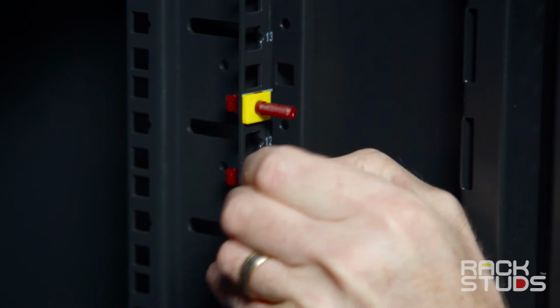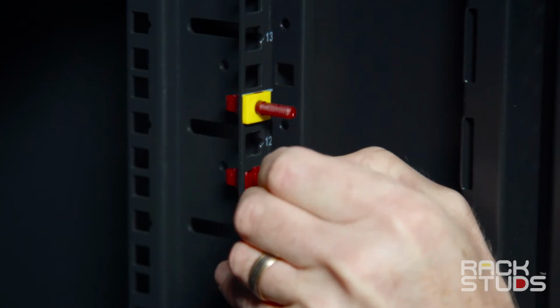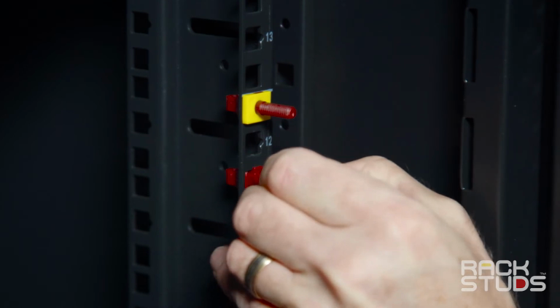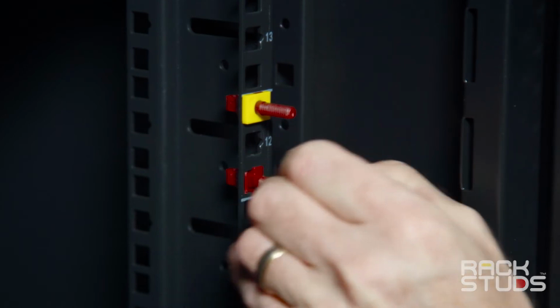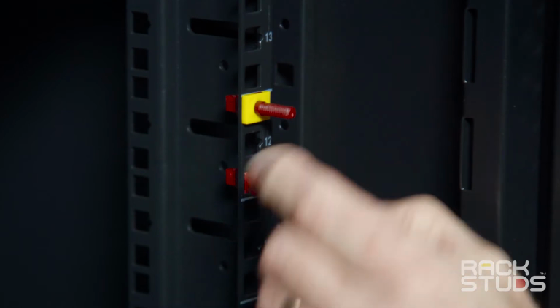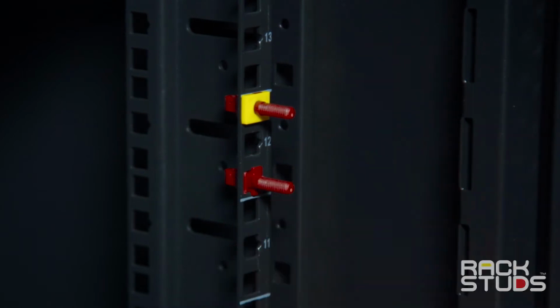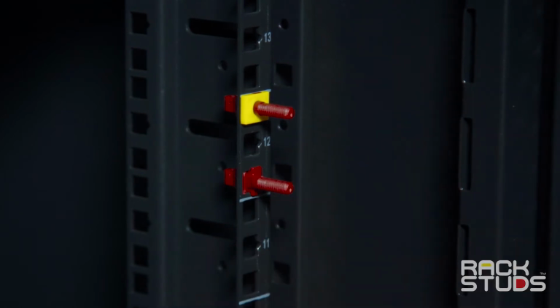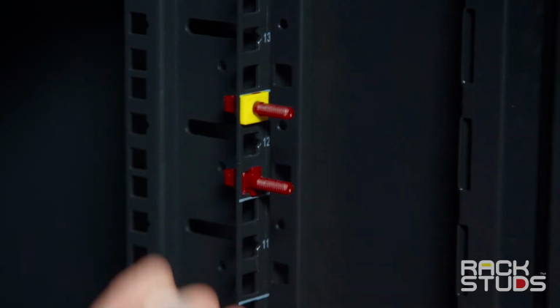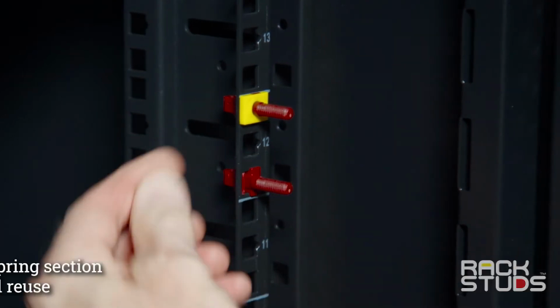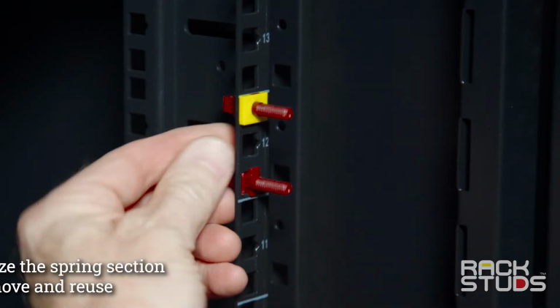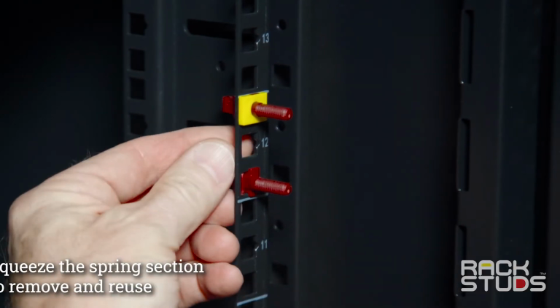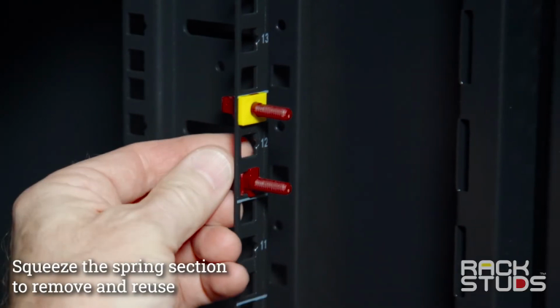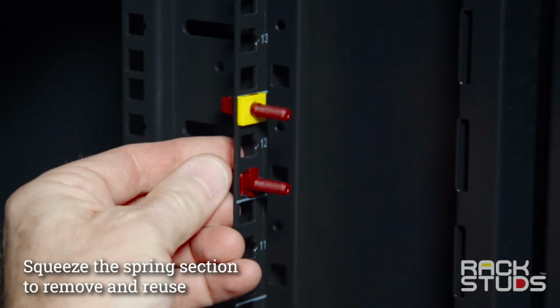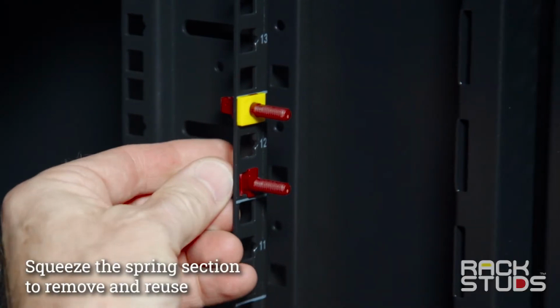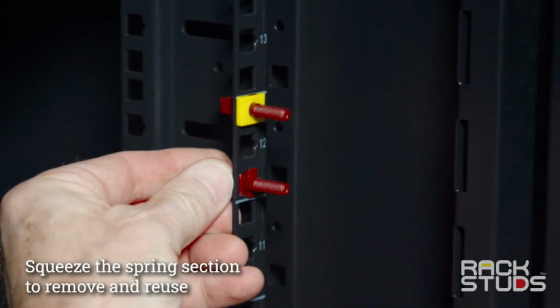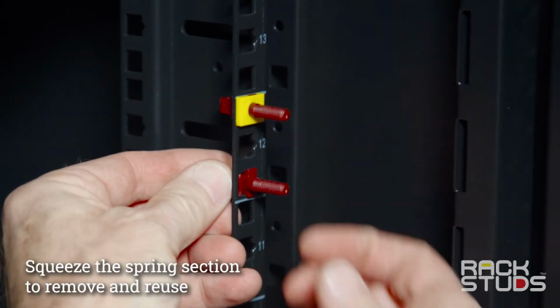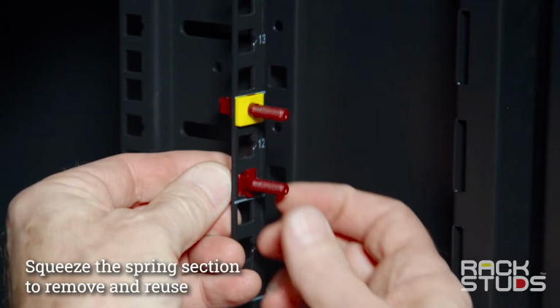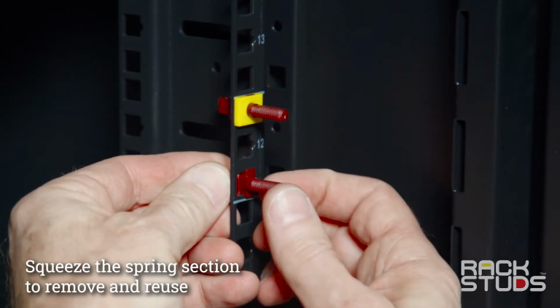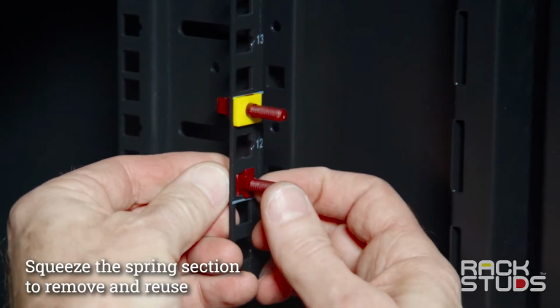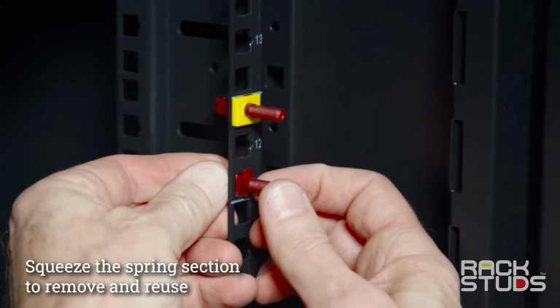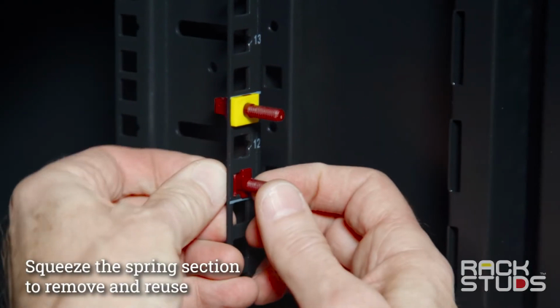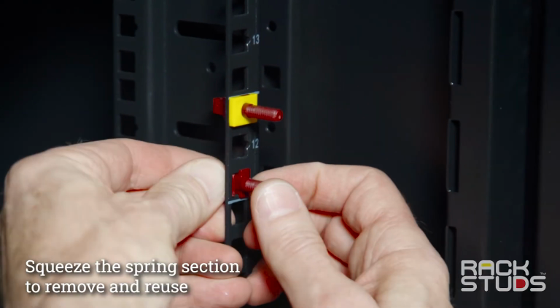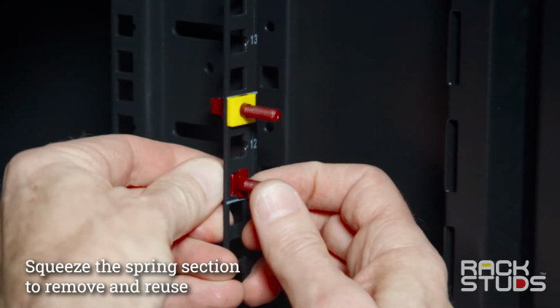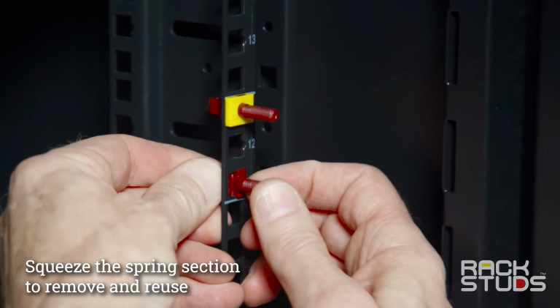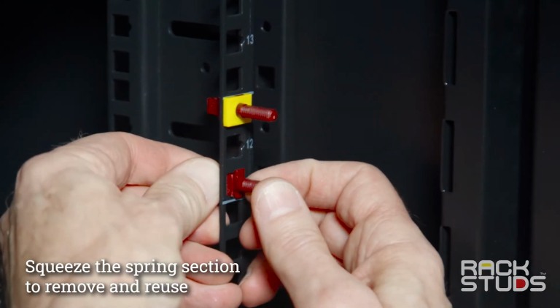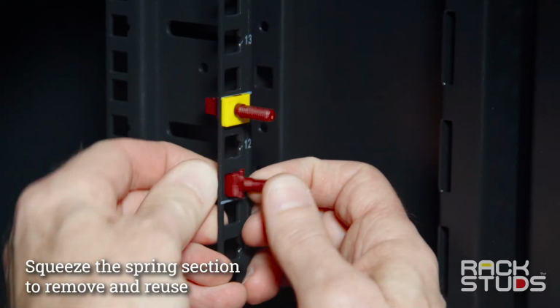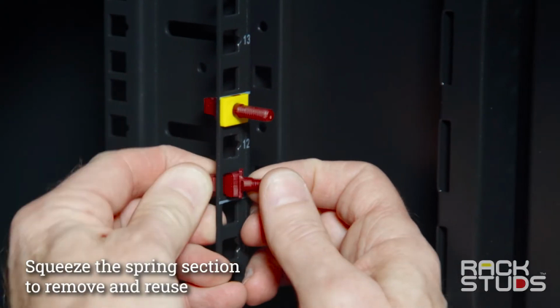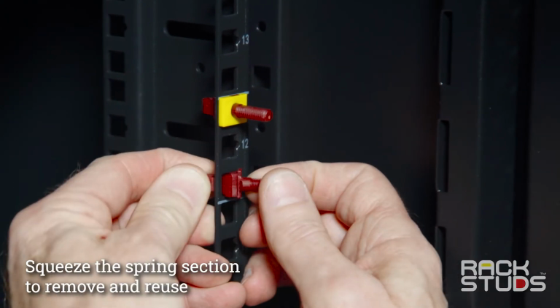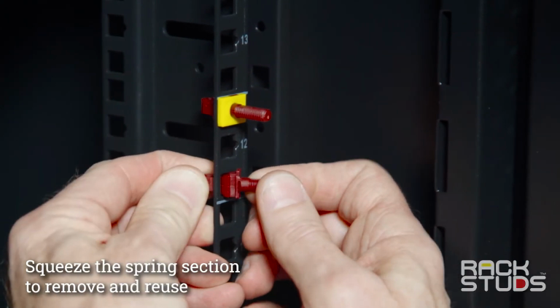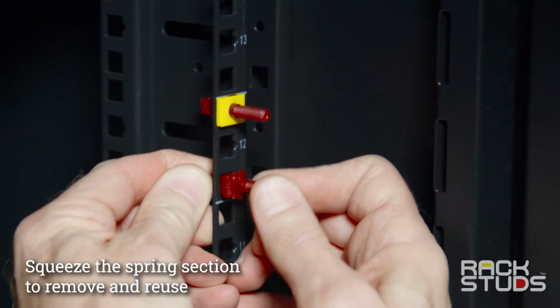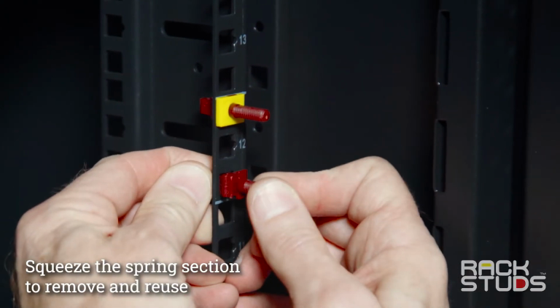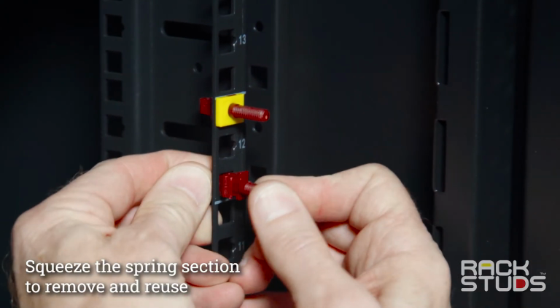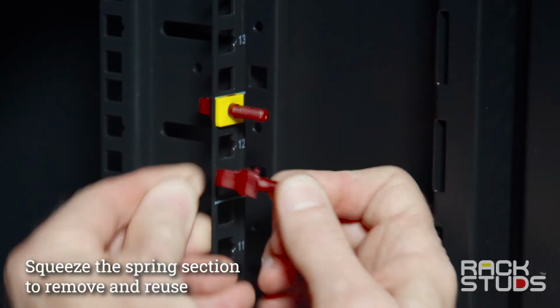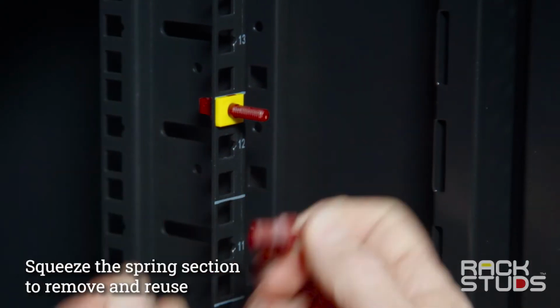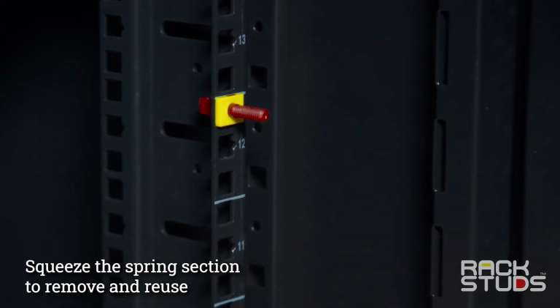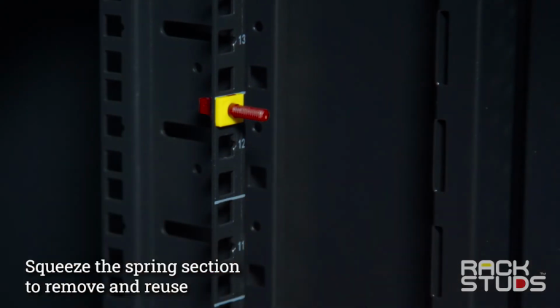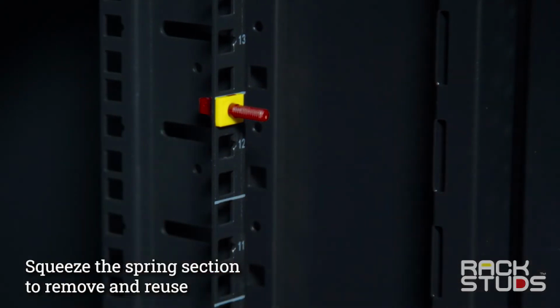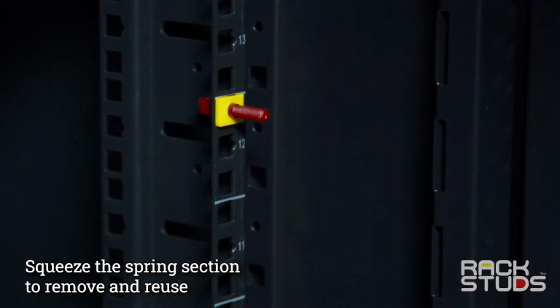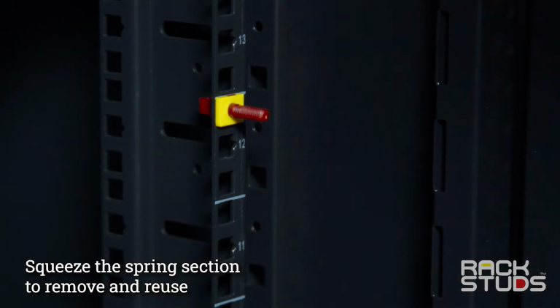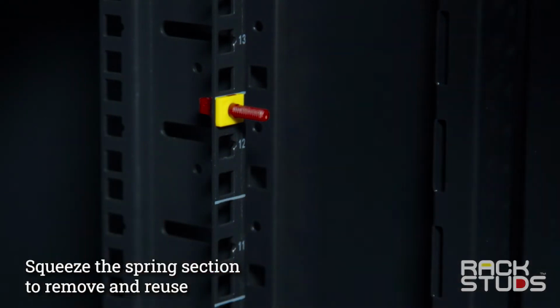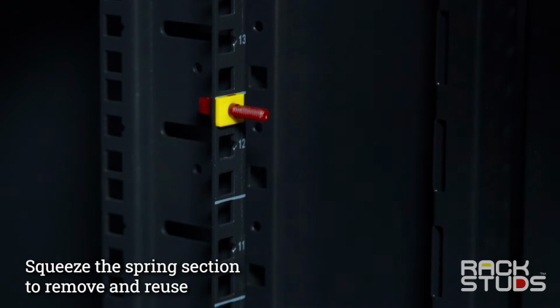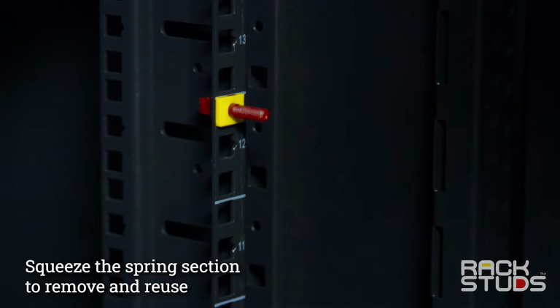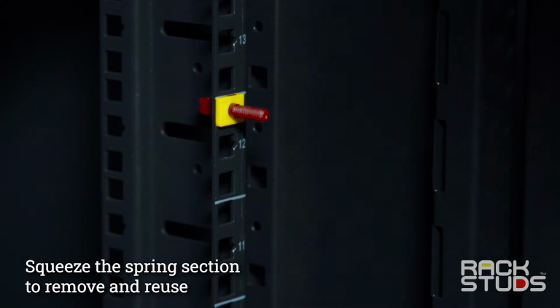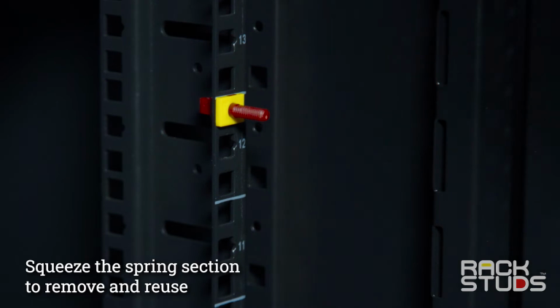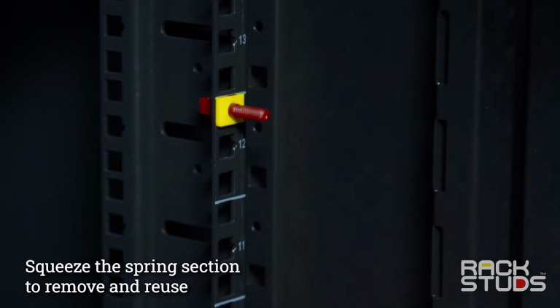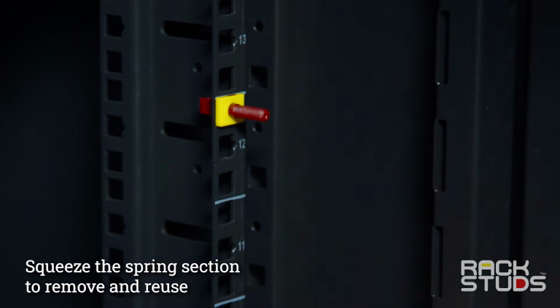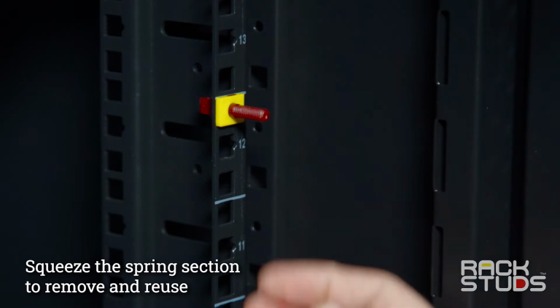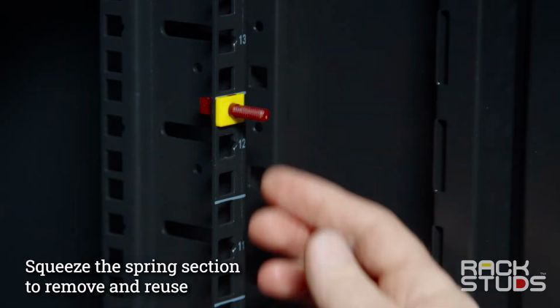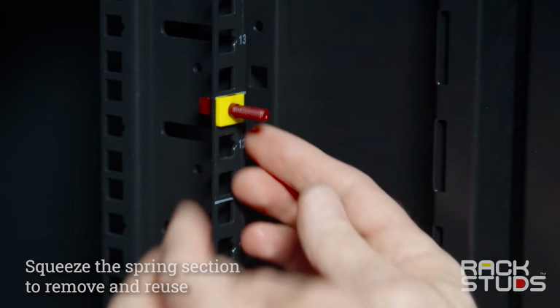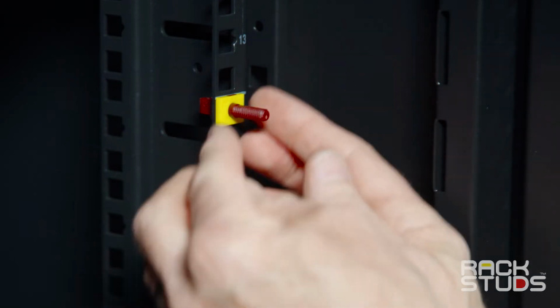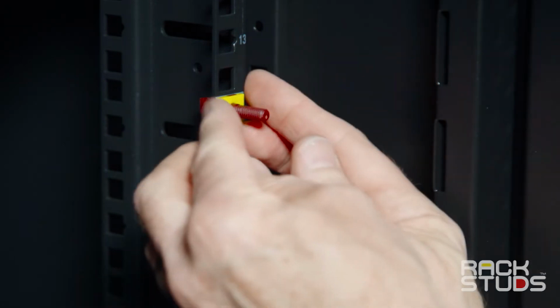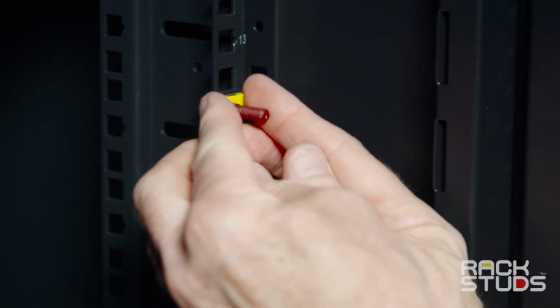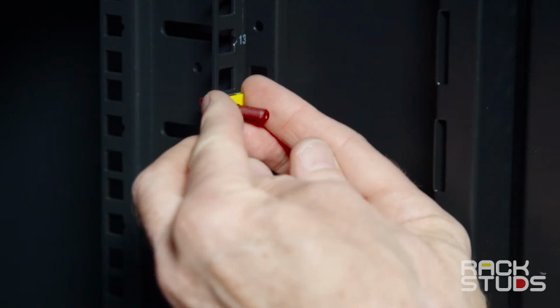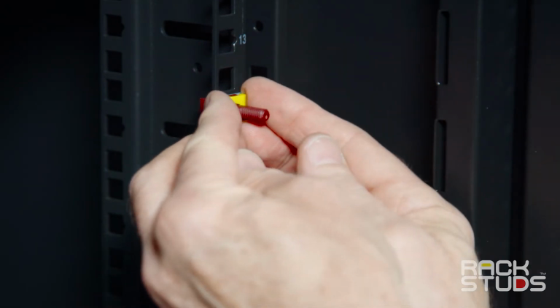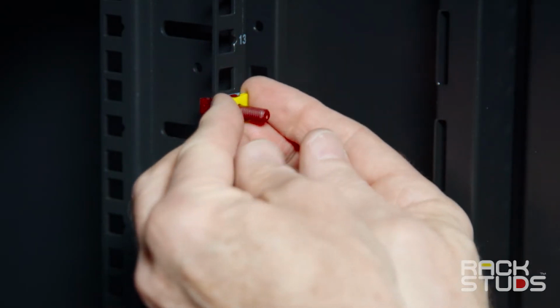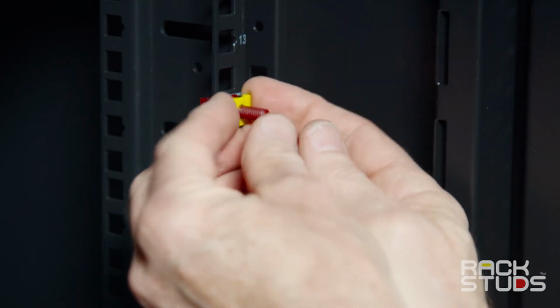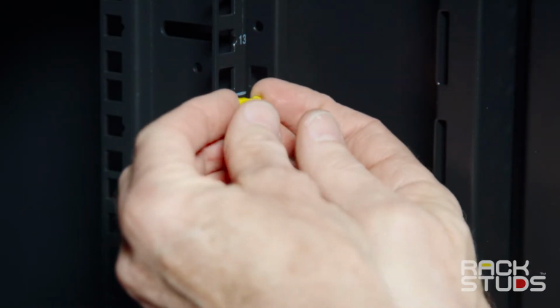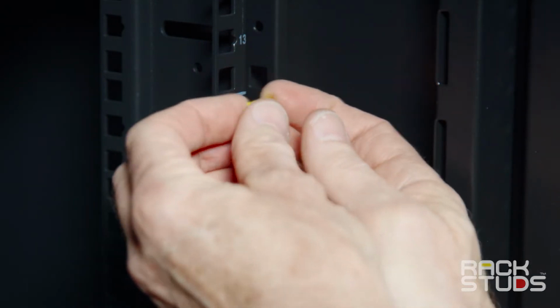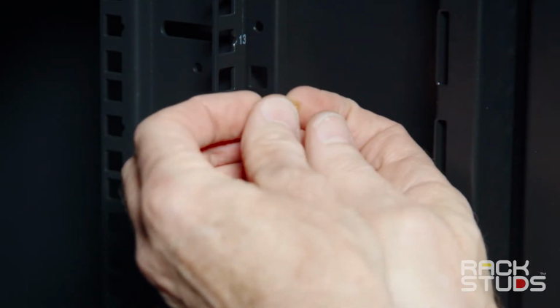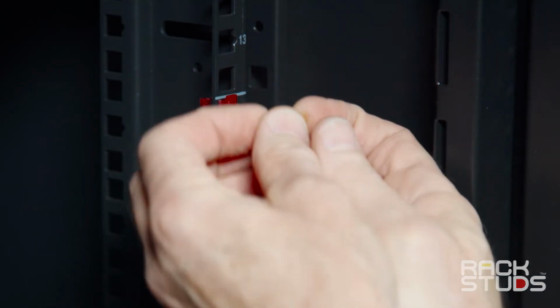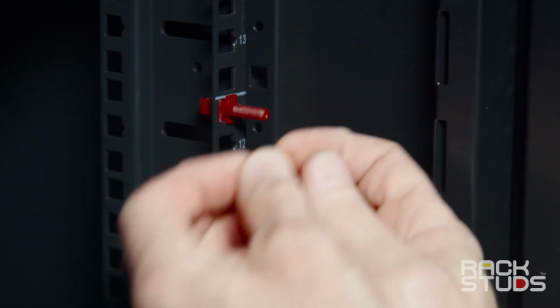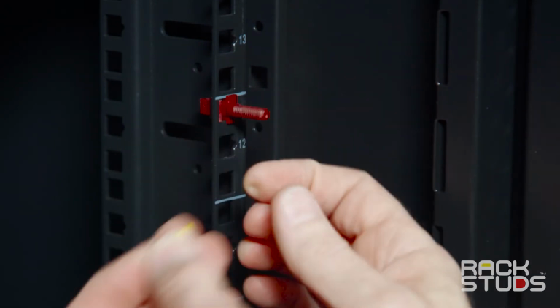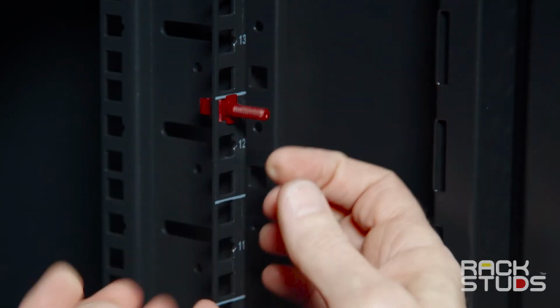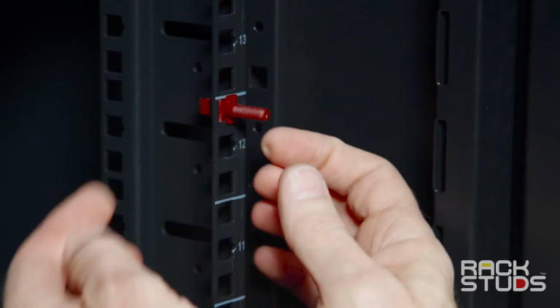From the rear of the rail, compress the spring section and remove the rack studs at 45 degrees while gently pushing them forward.